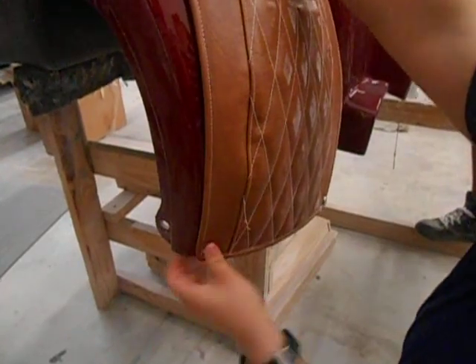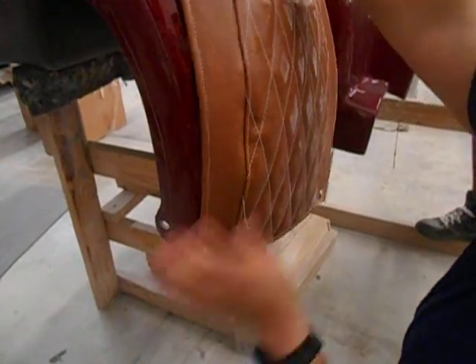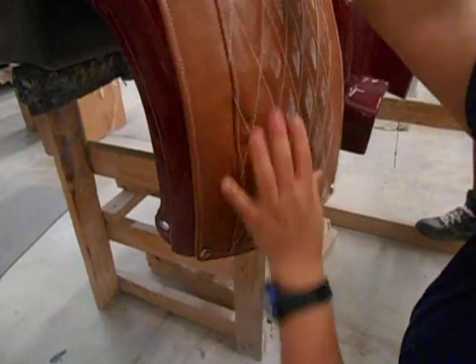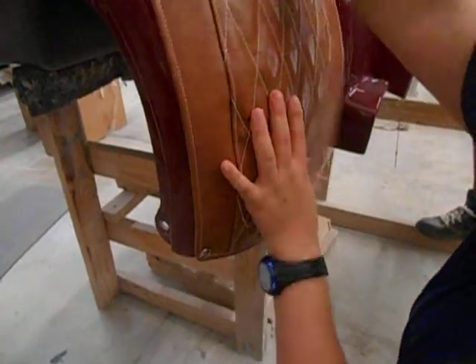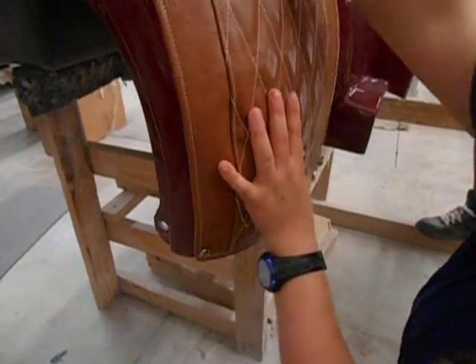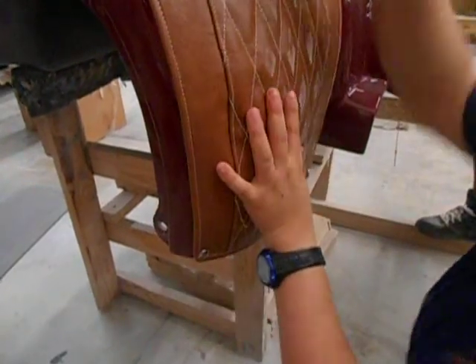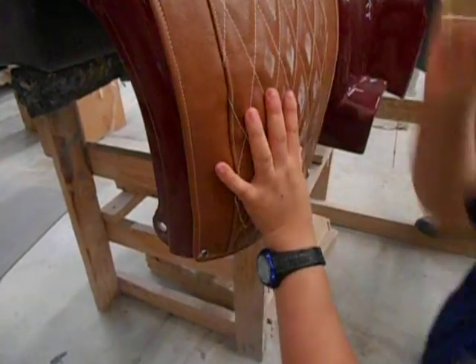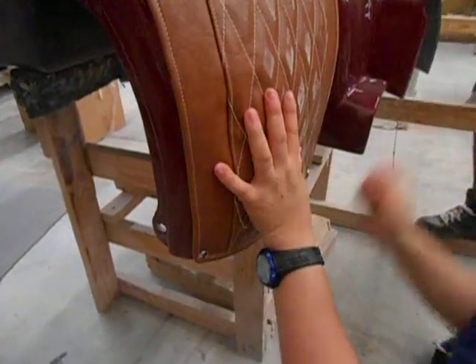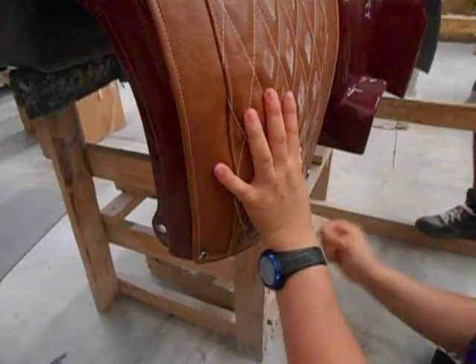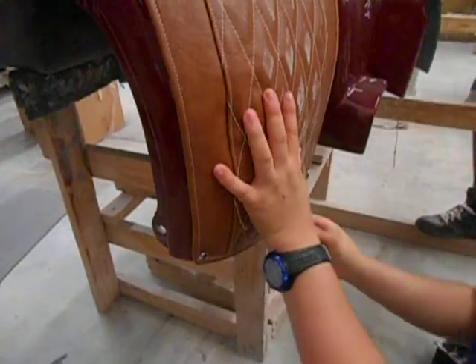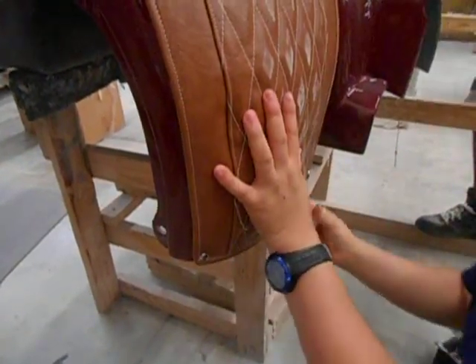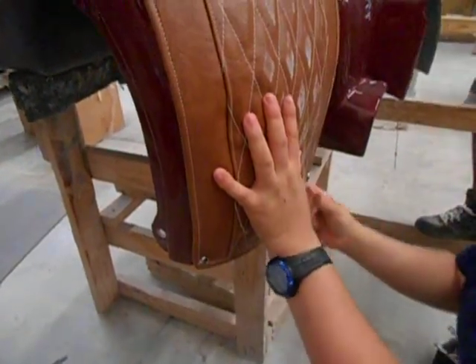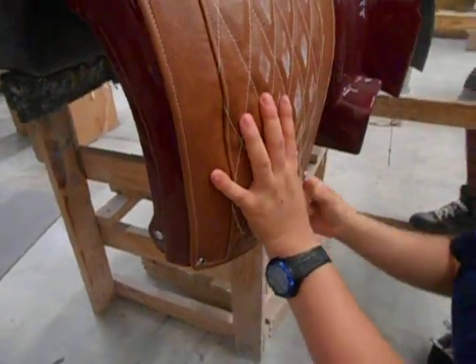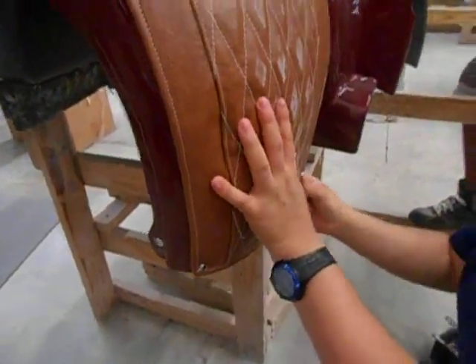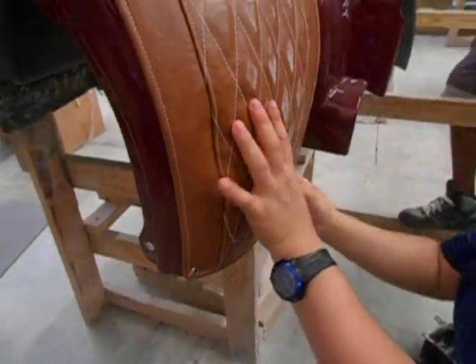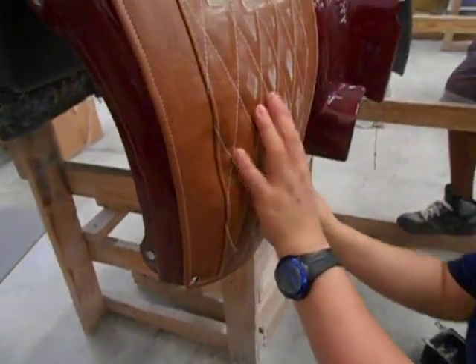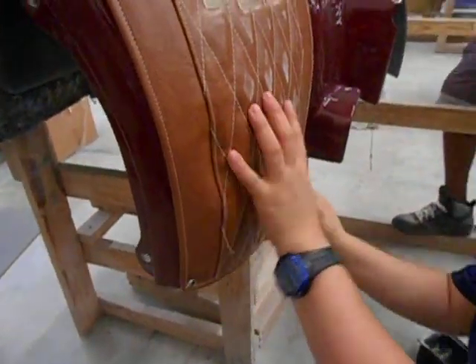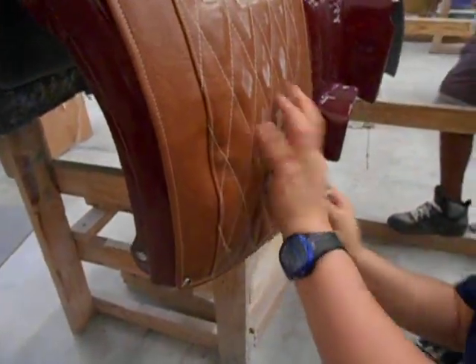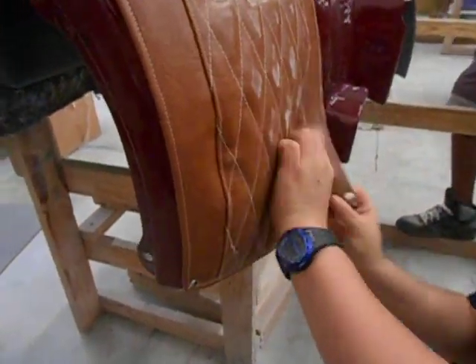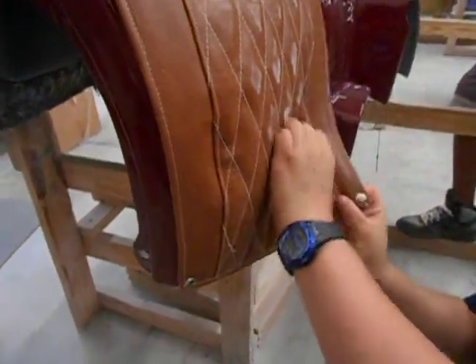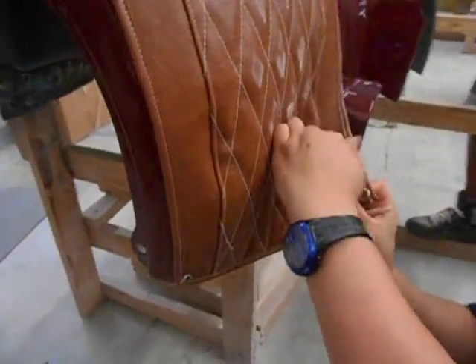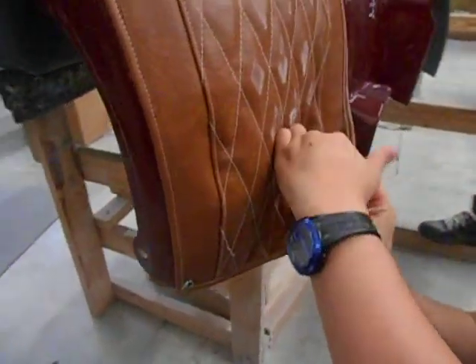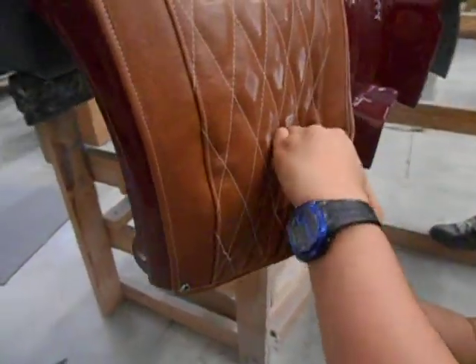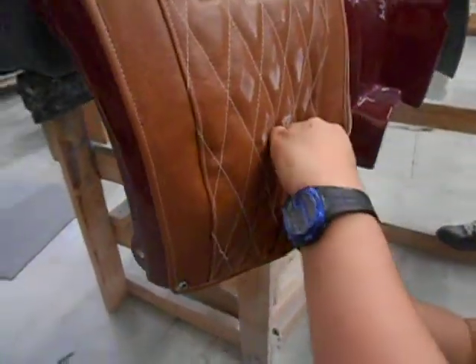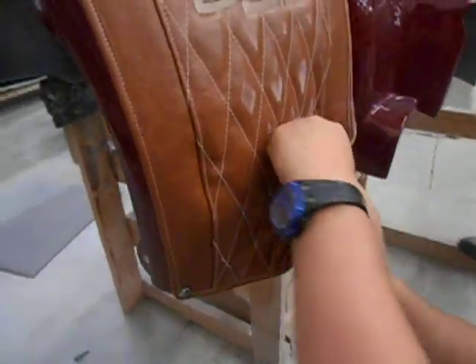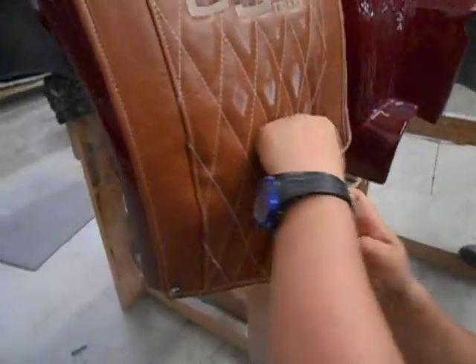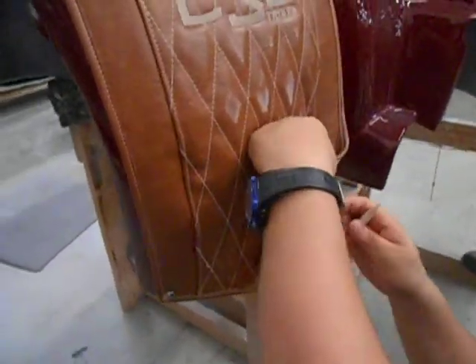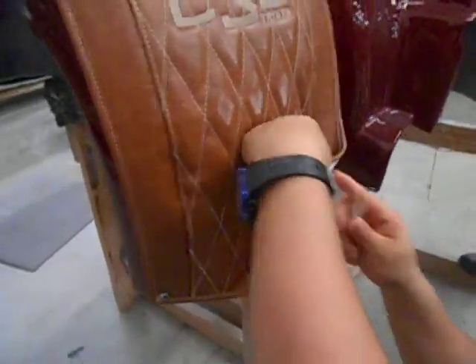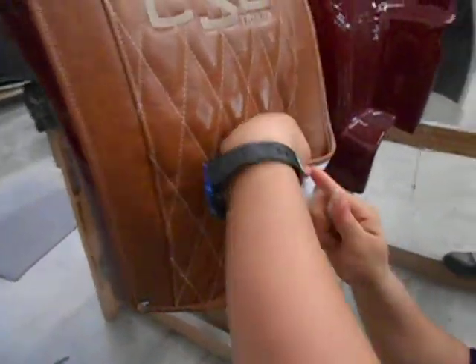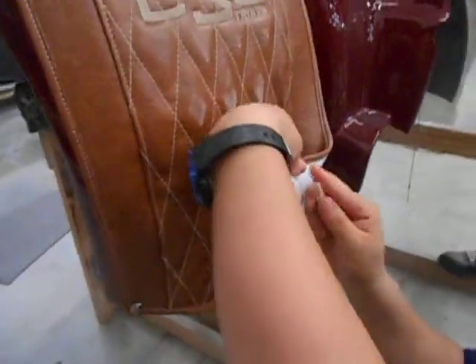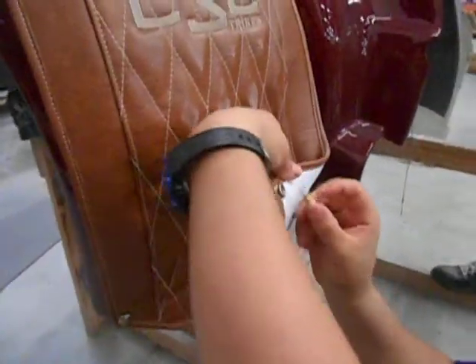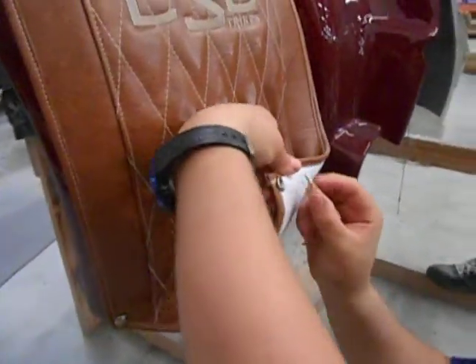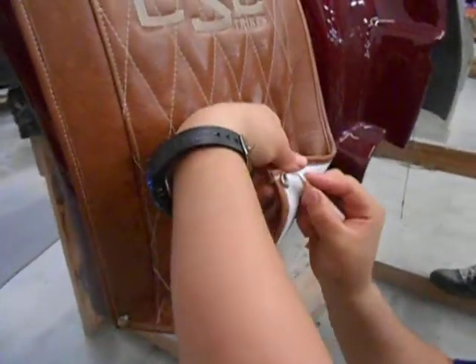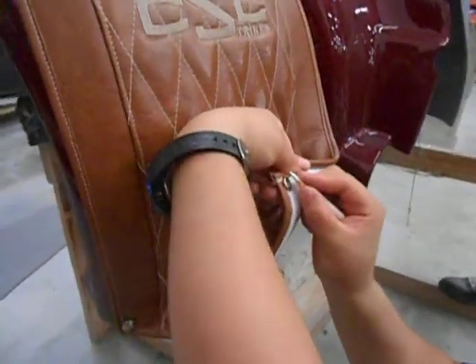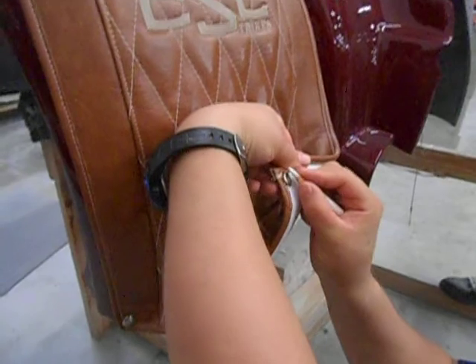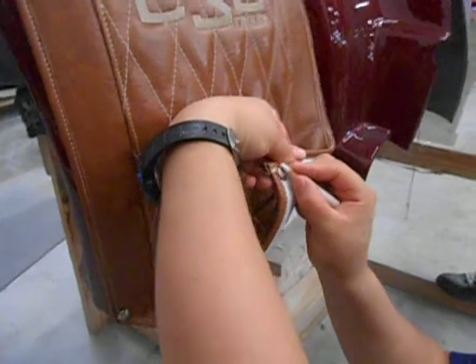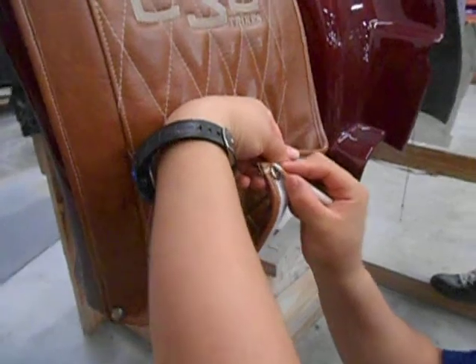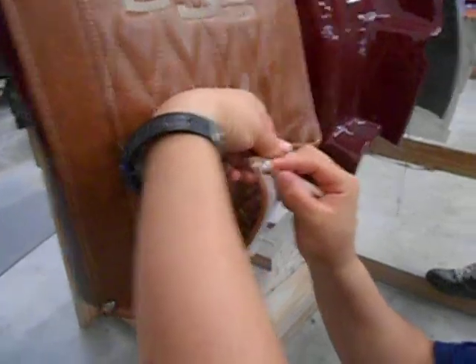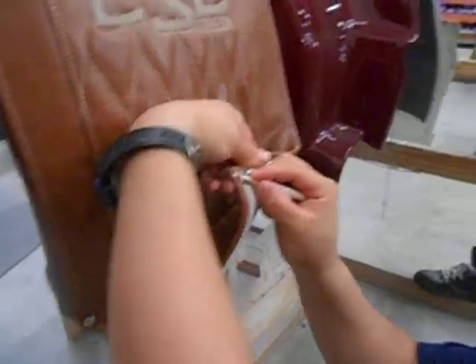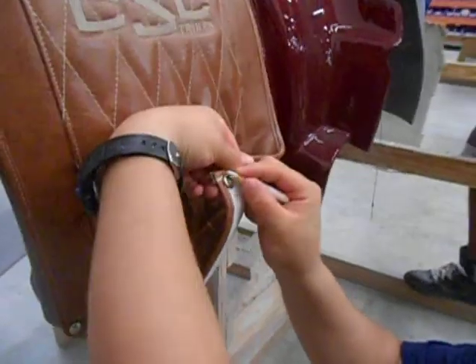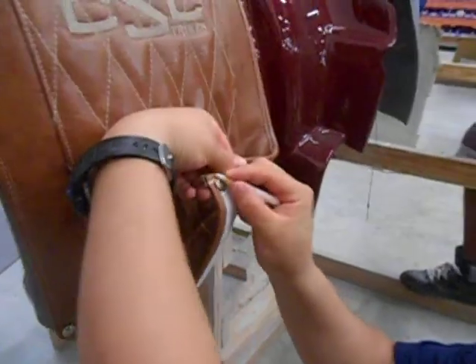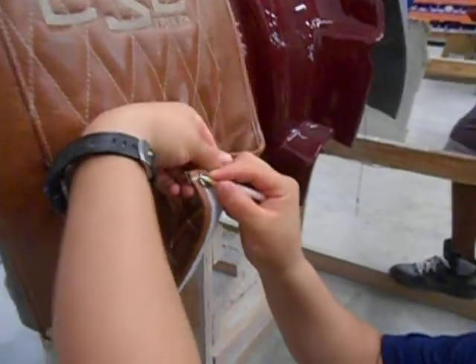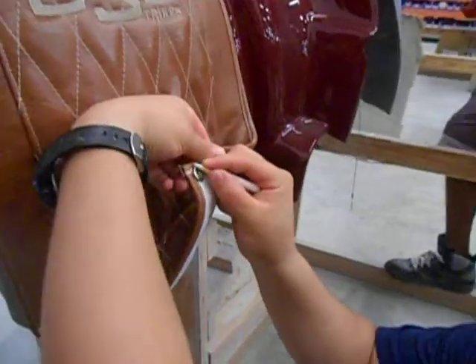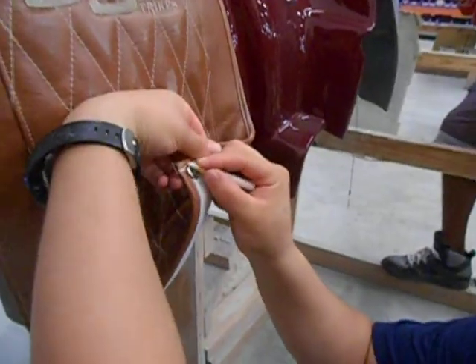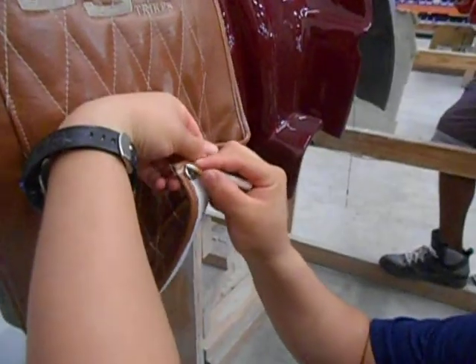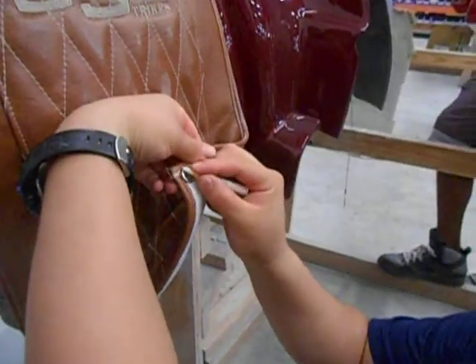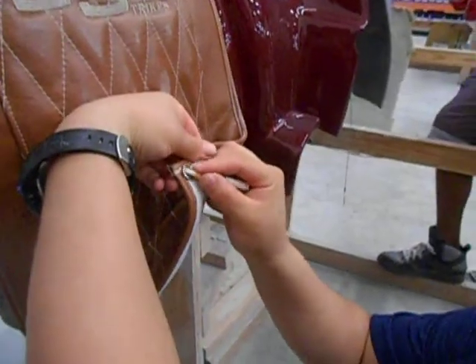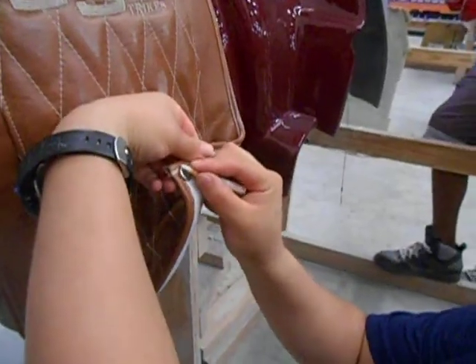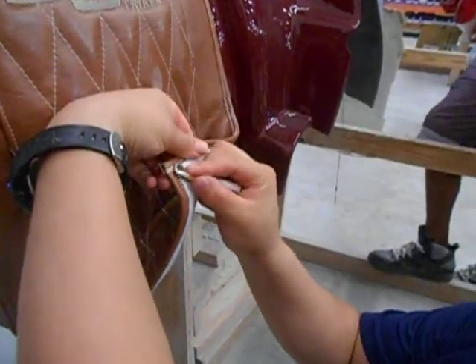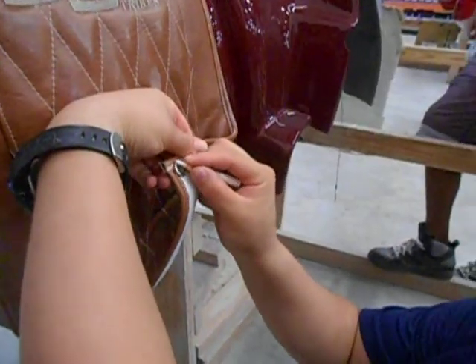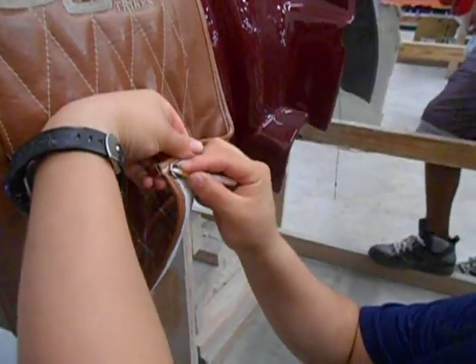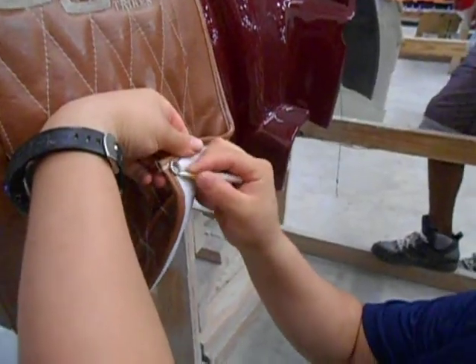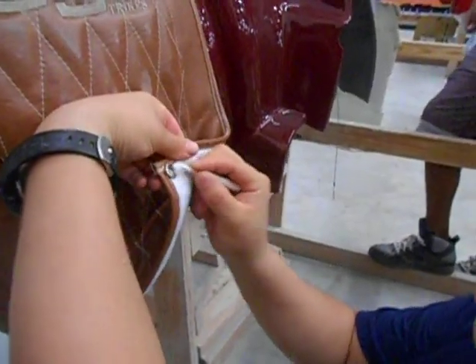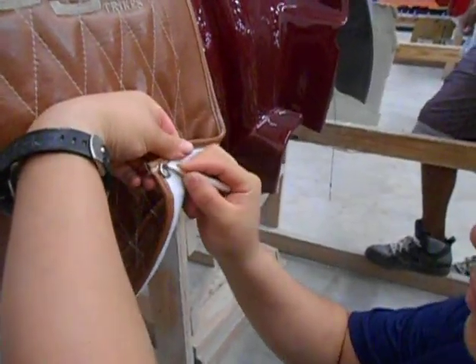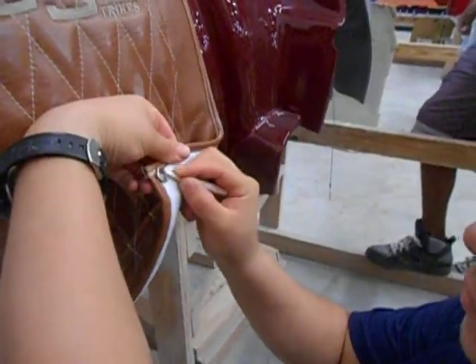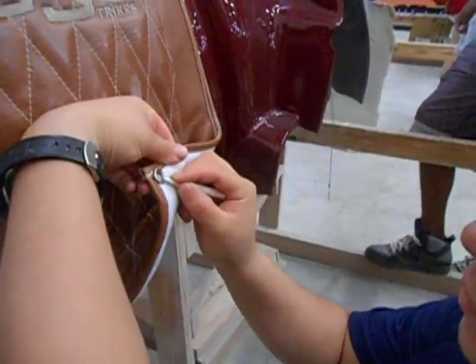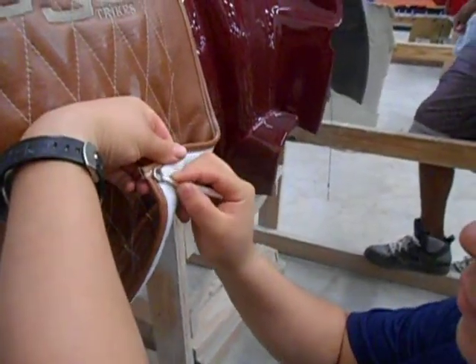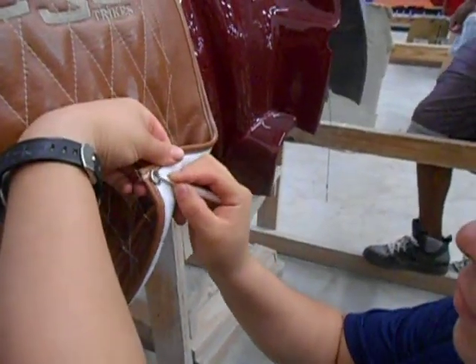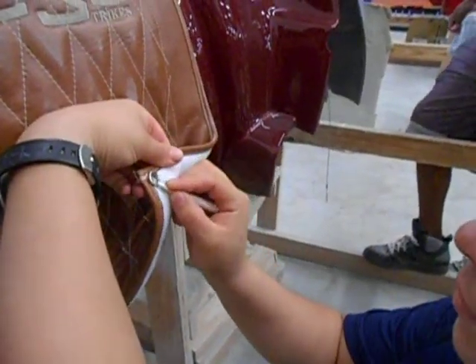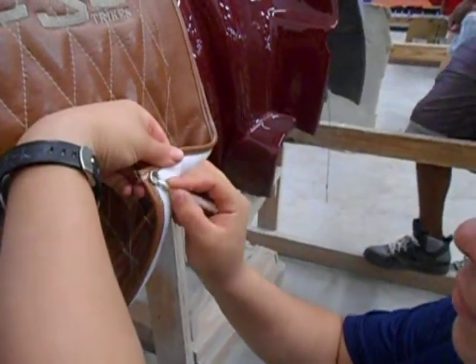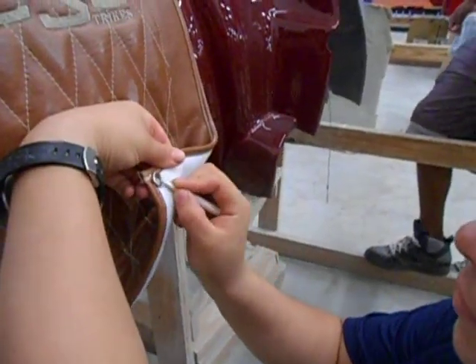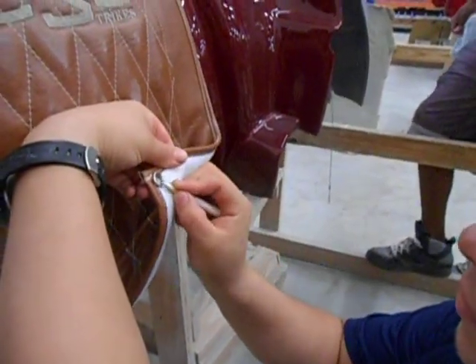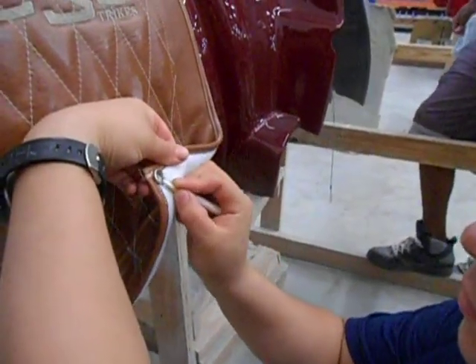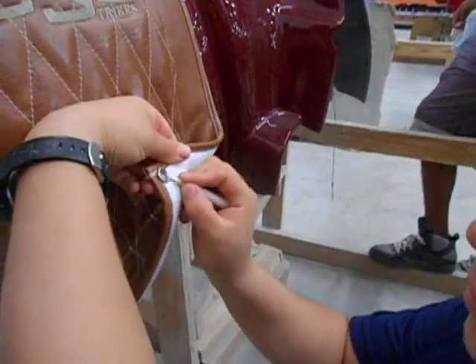Once the left side has been snapped into place, you will then do the same procedure on the right side, at the bottom.